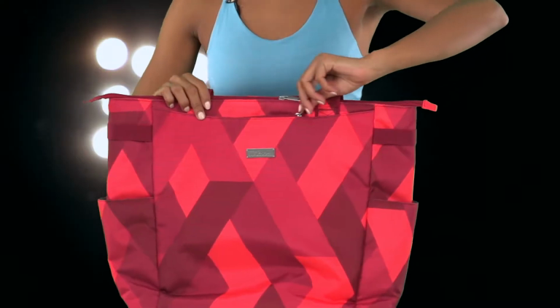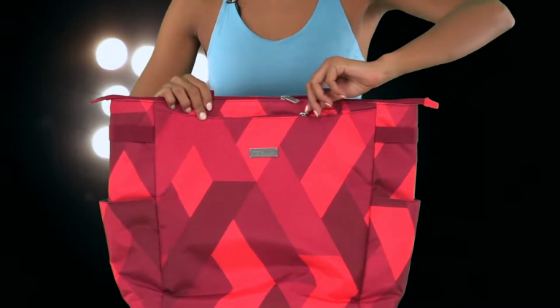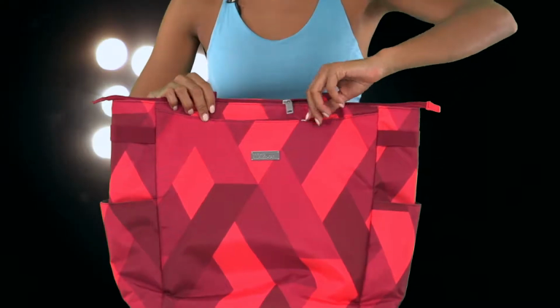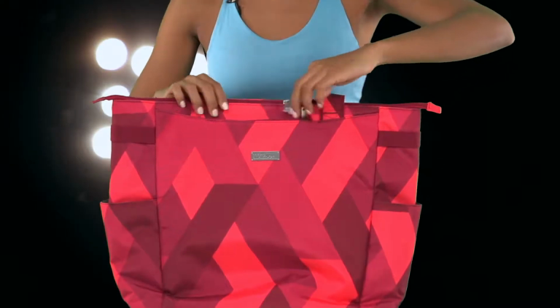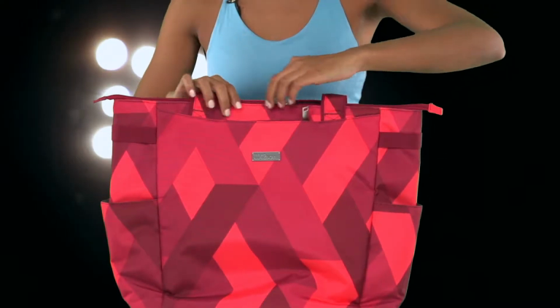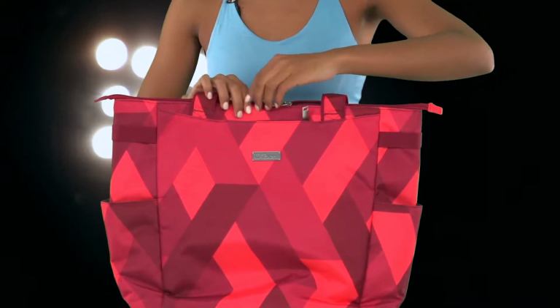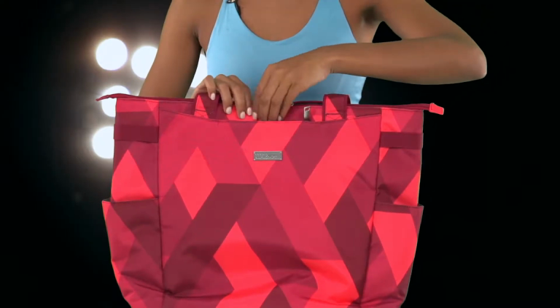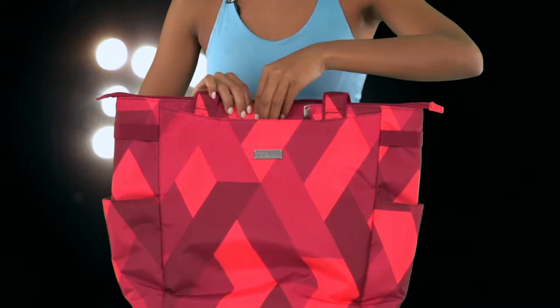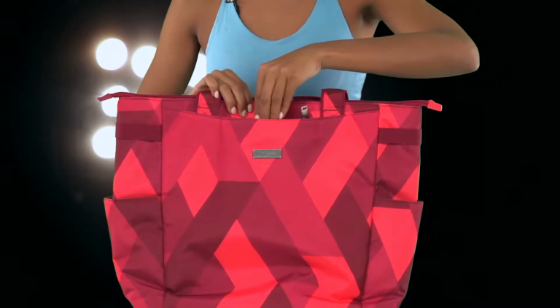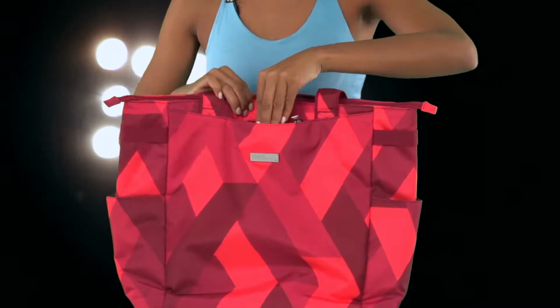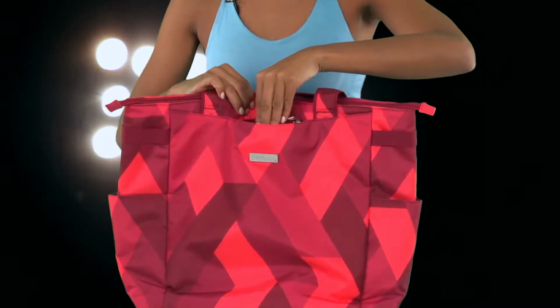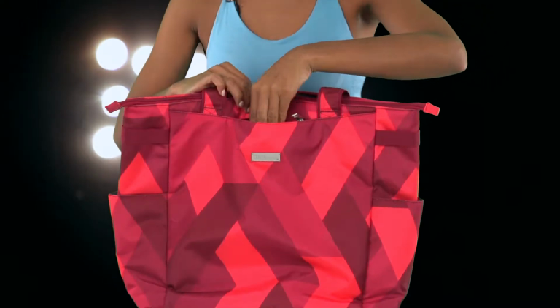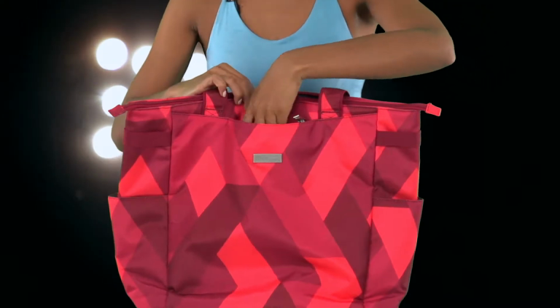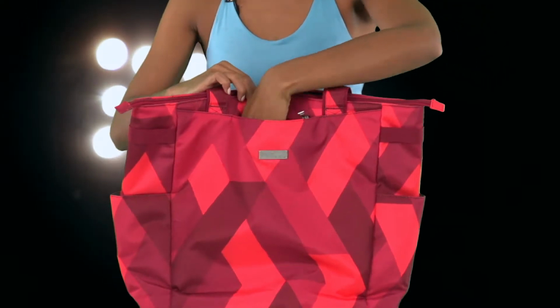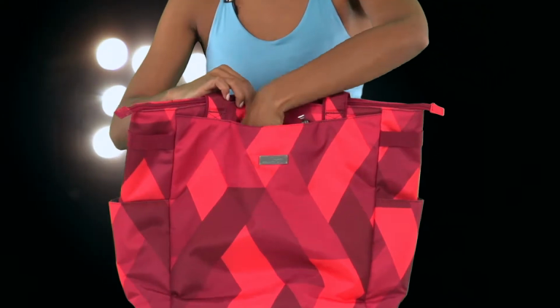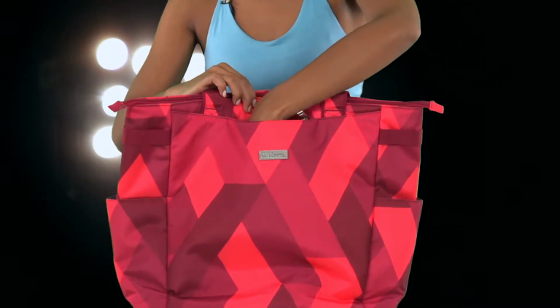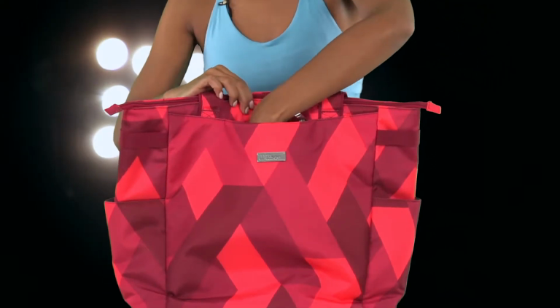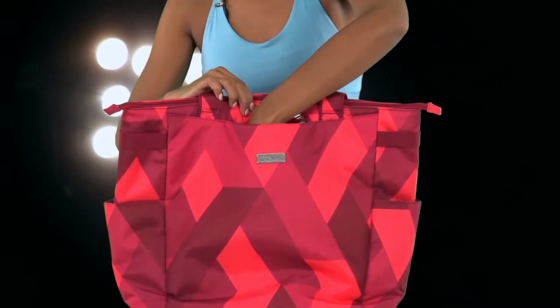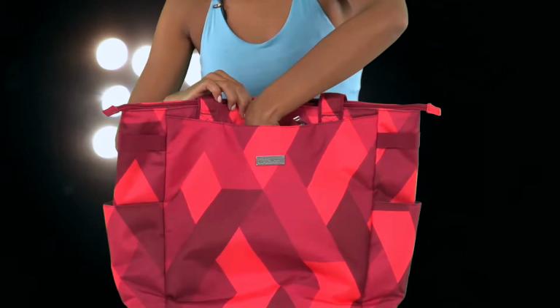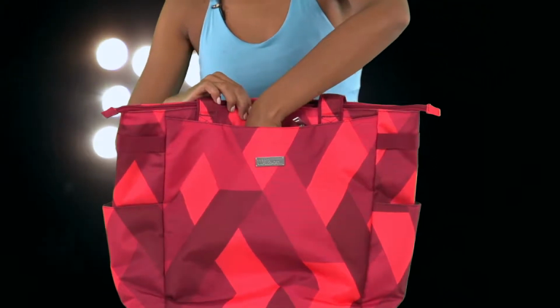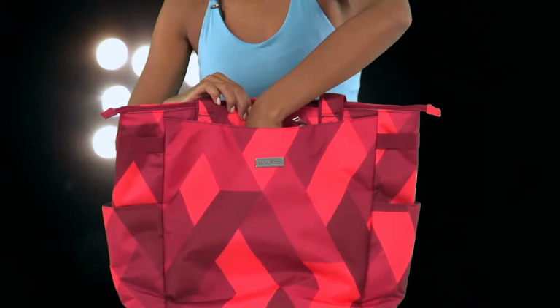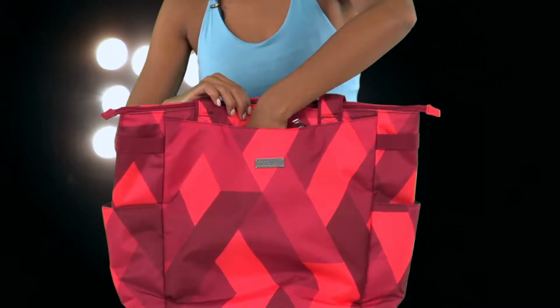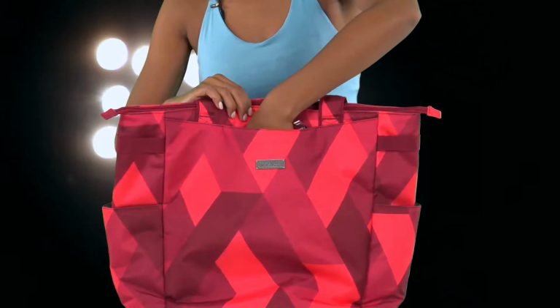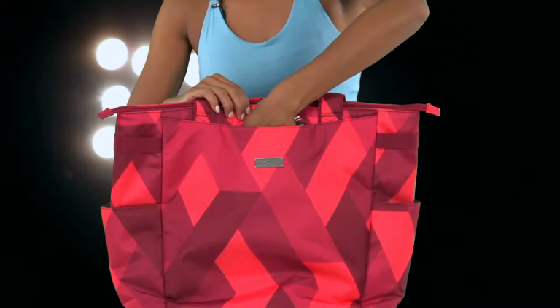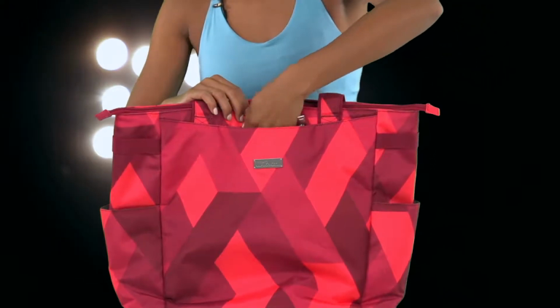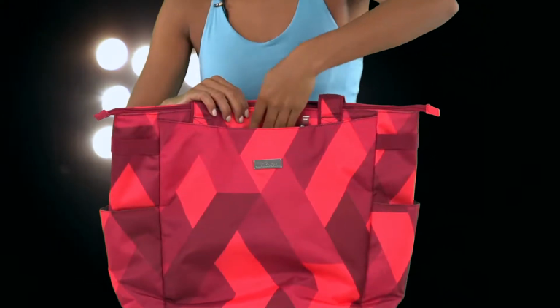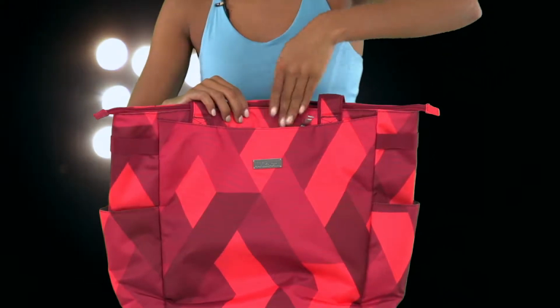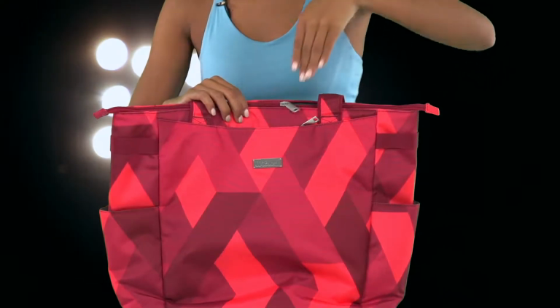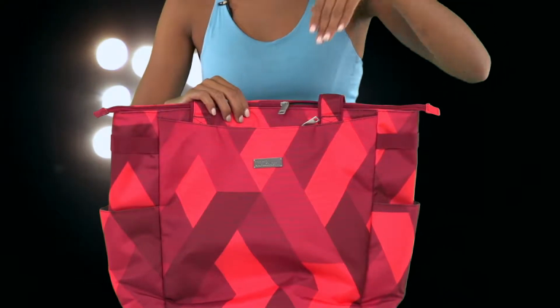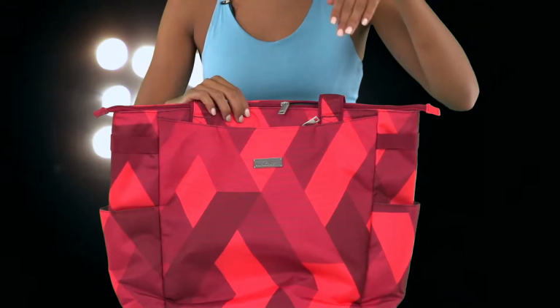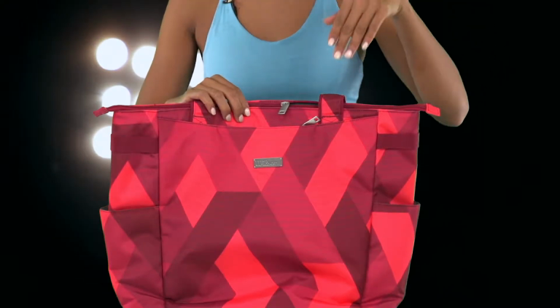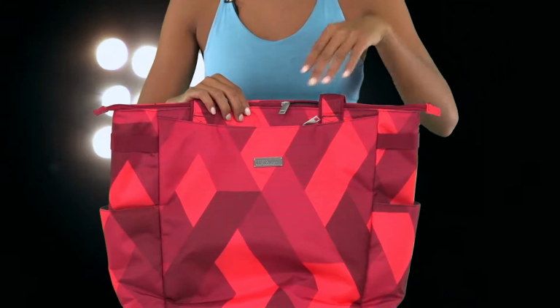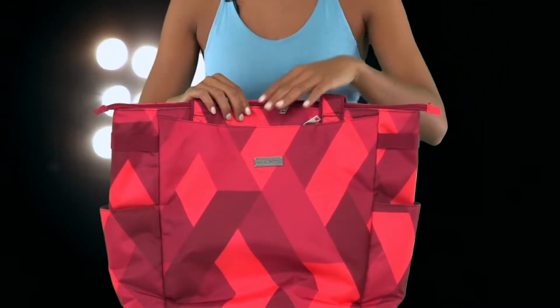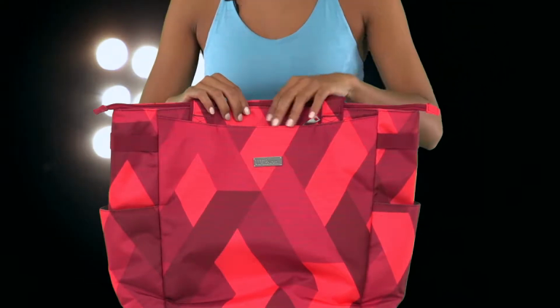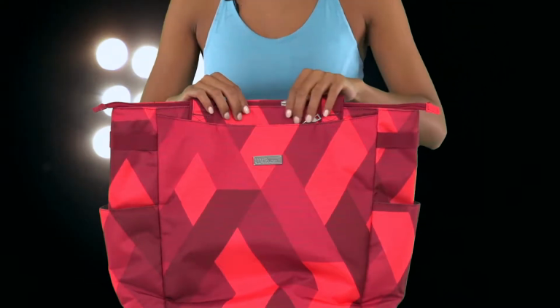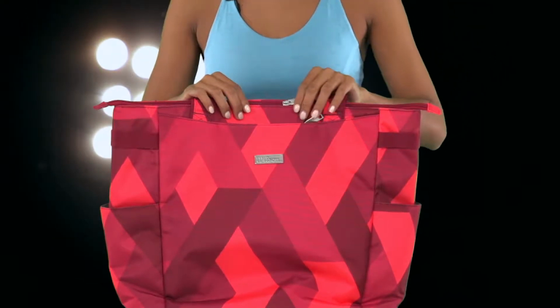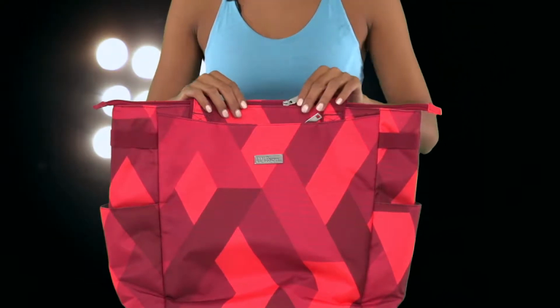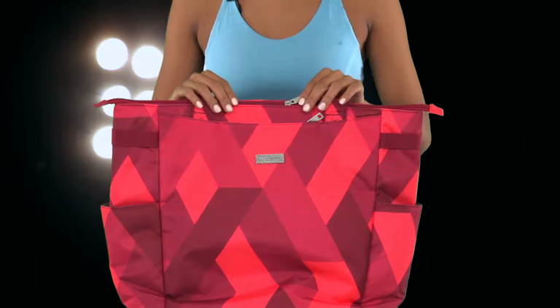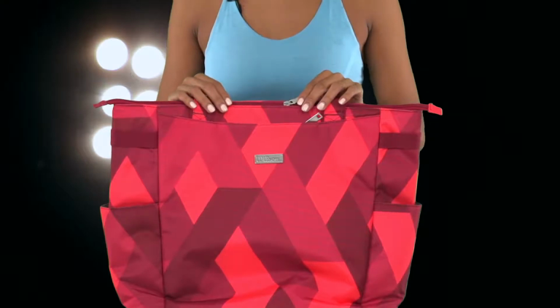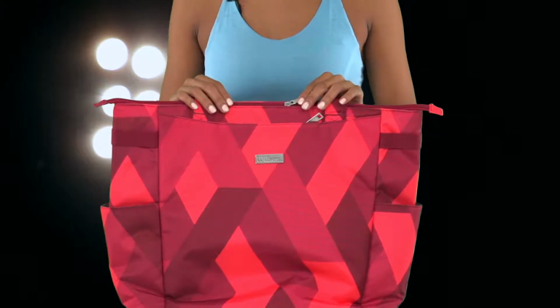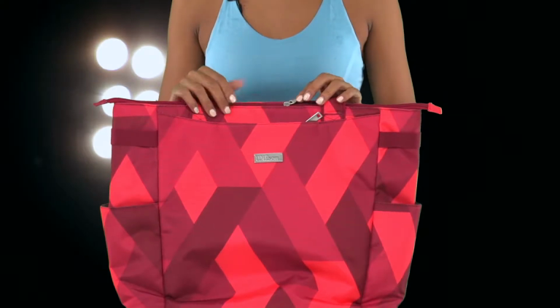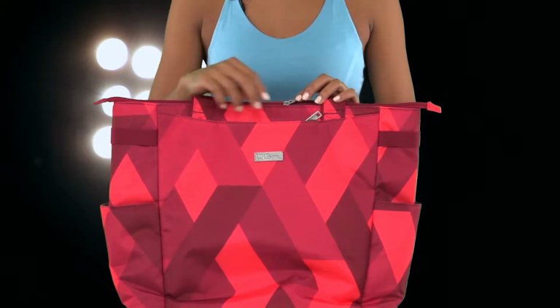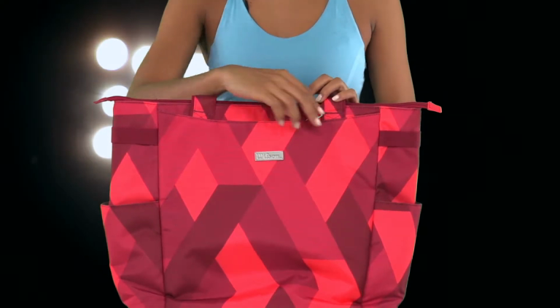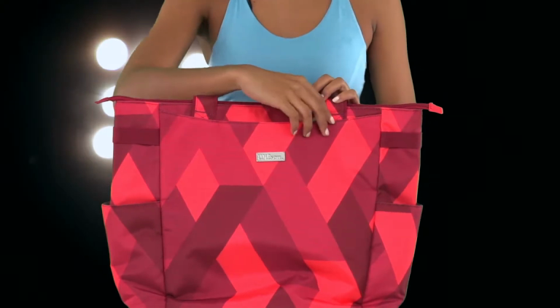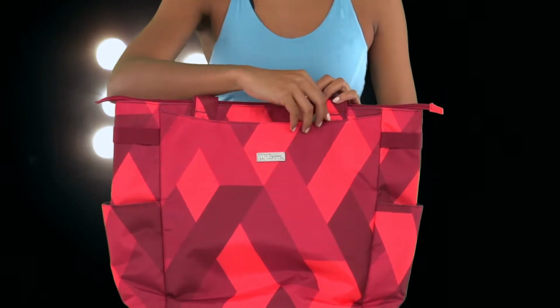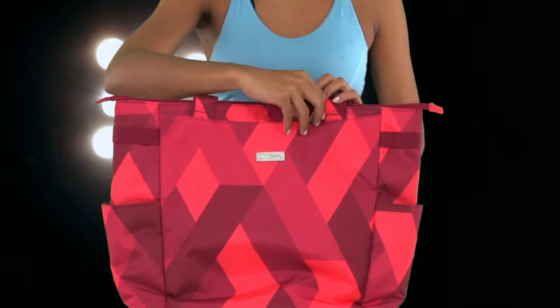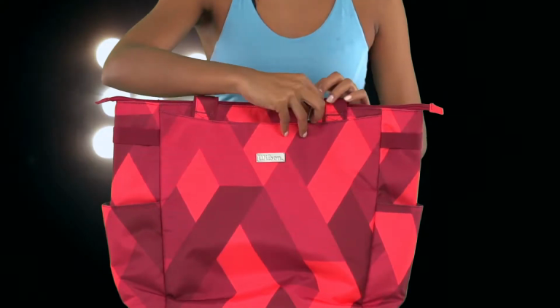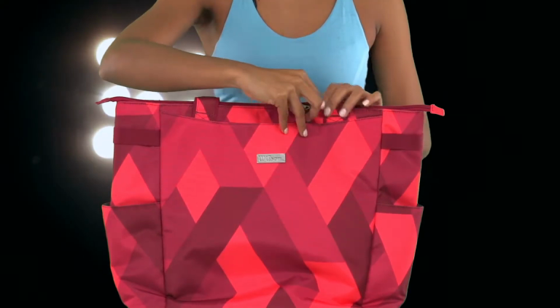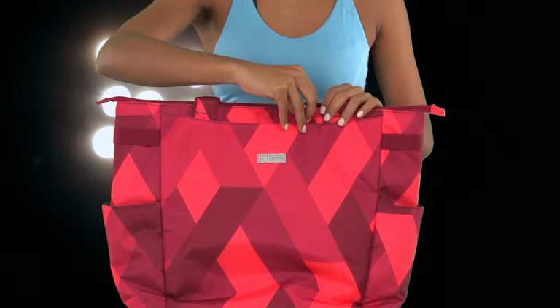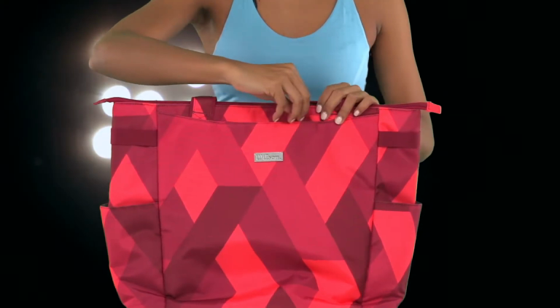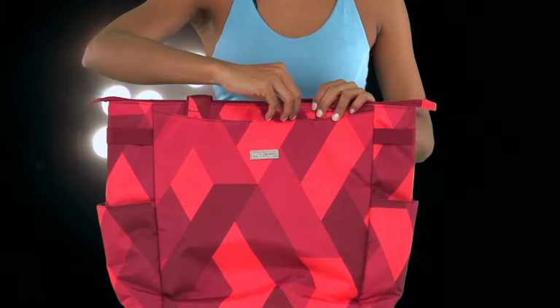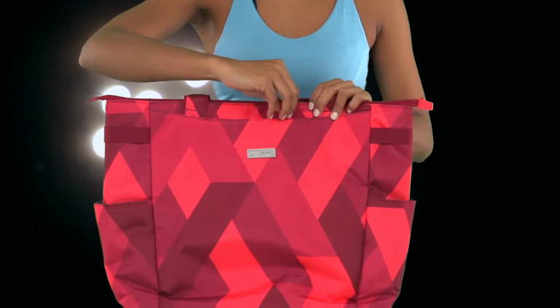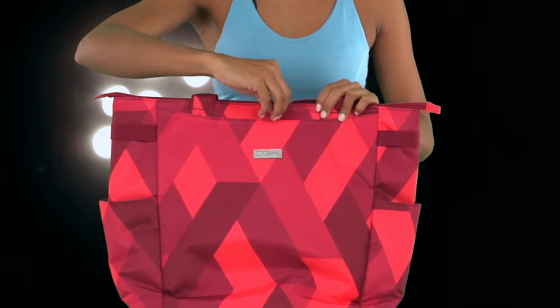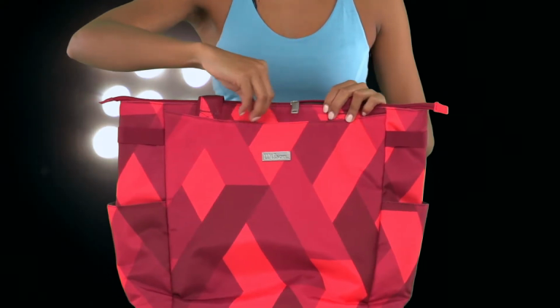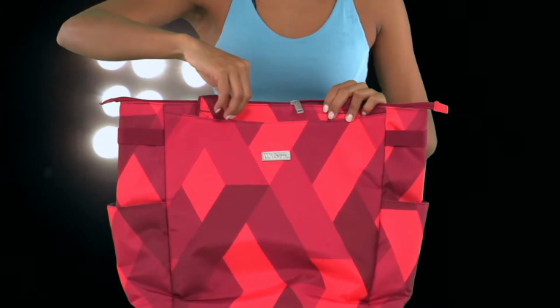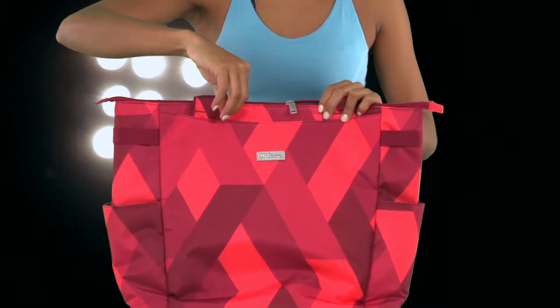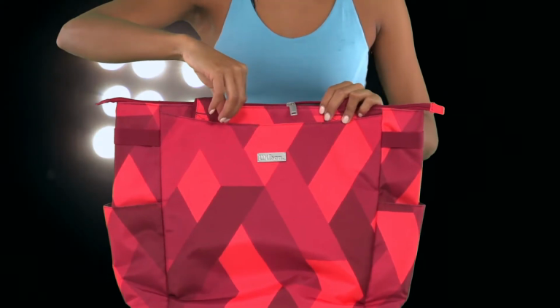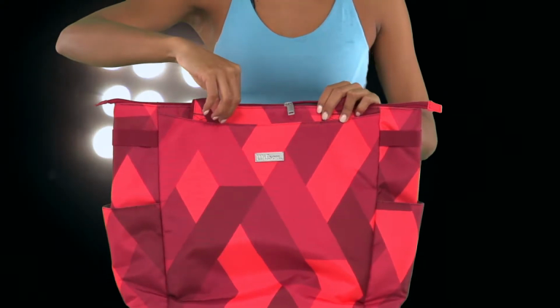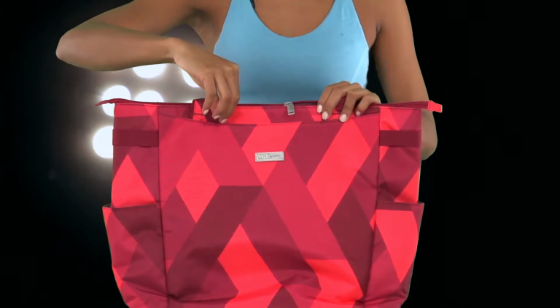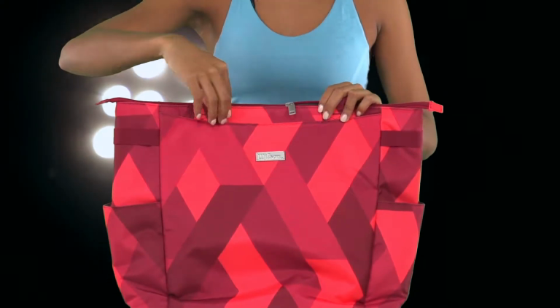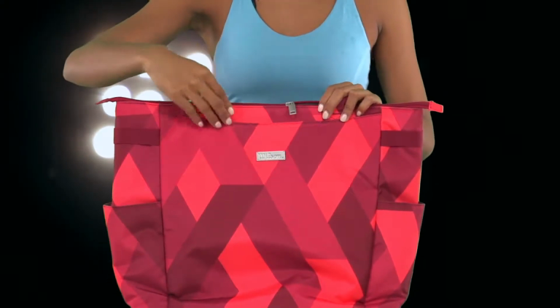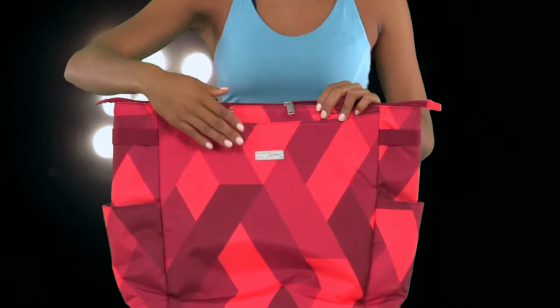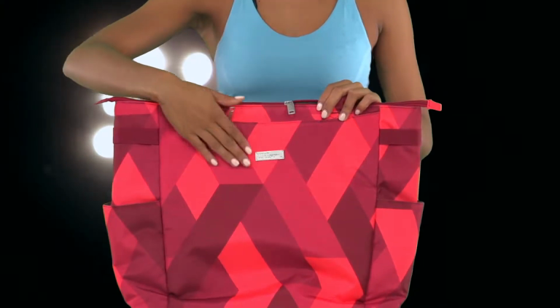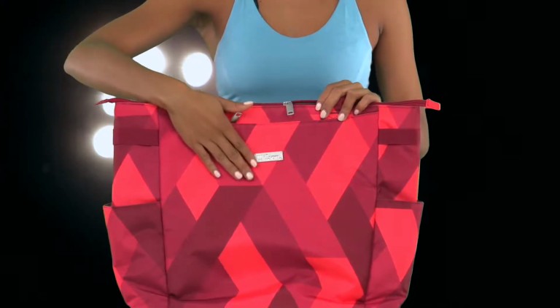Before you play, you can unzip the small accessory pocket and place small jewelry and other personal items inside to keep them safe and secure.